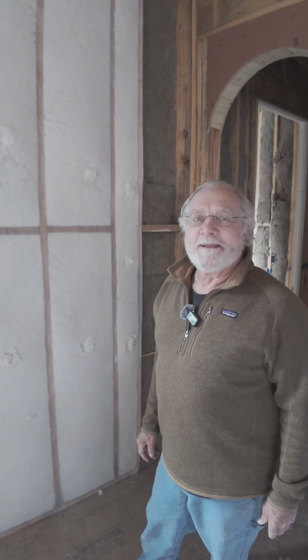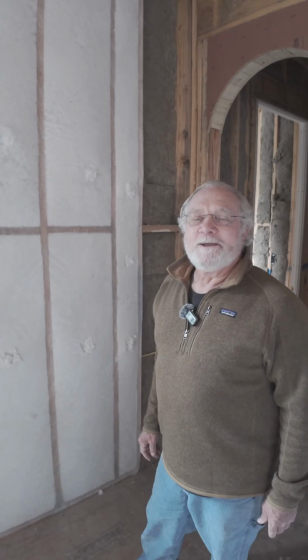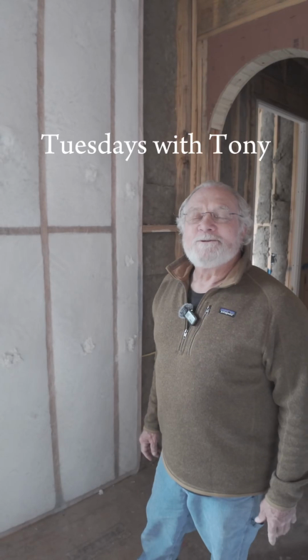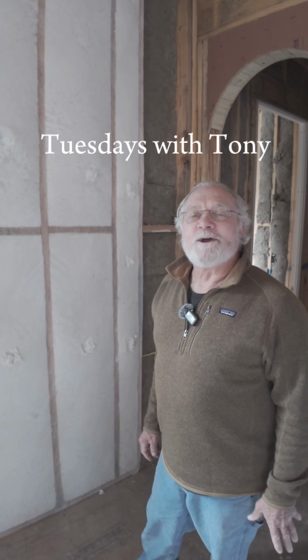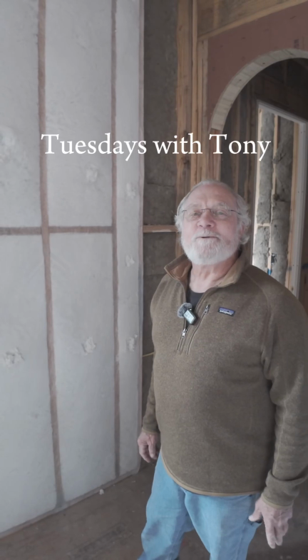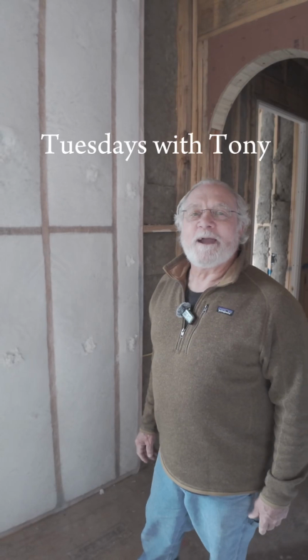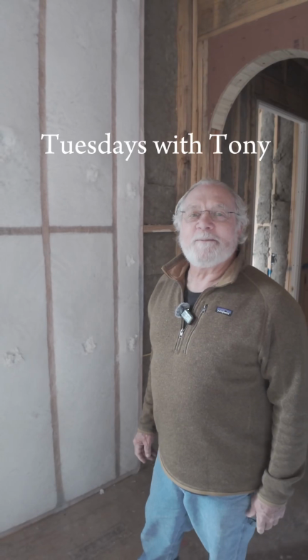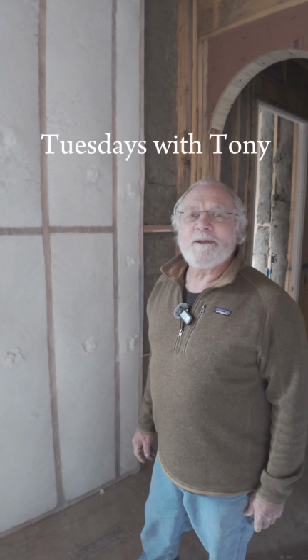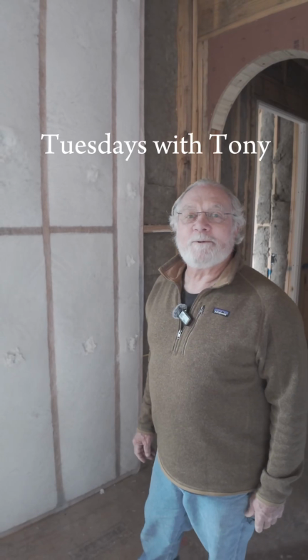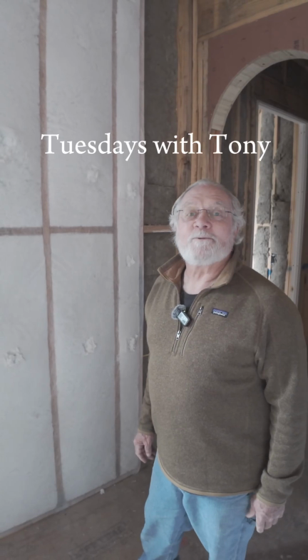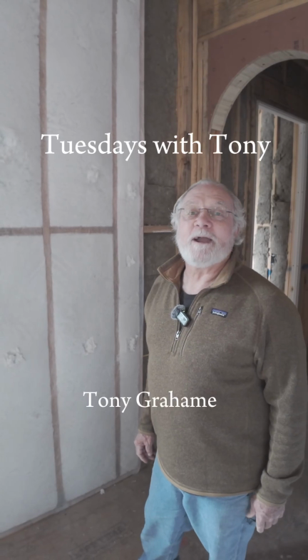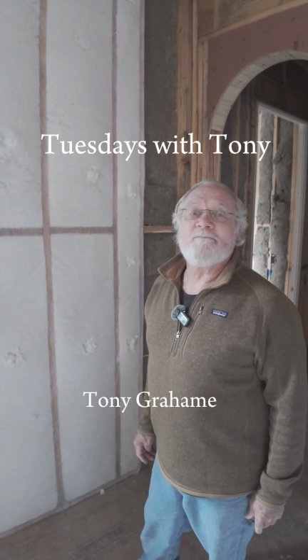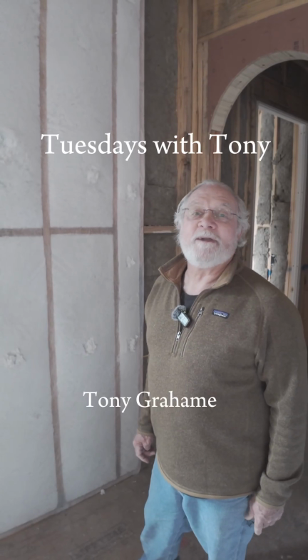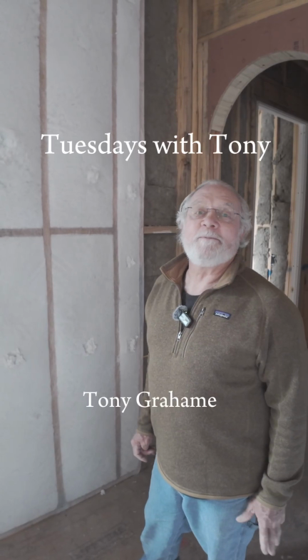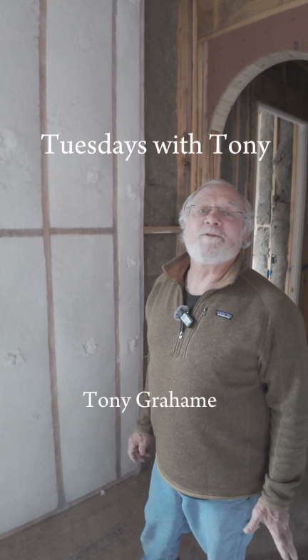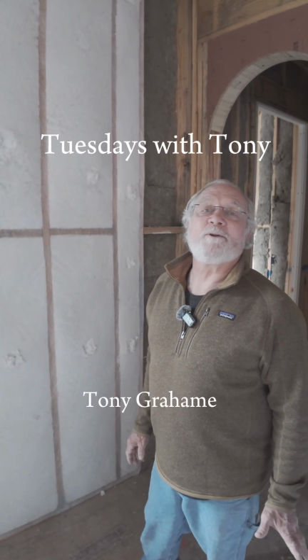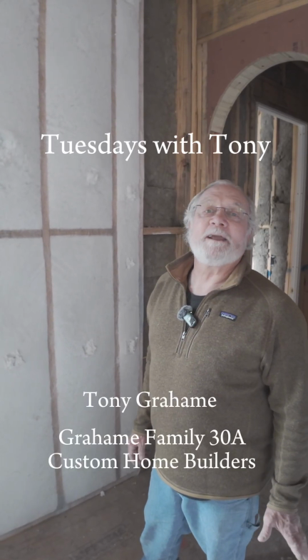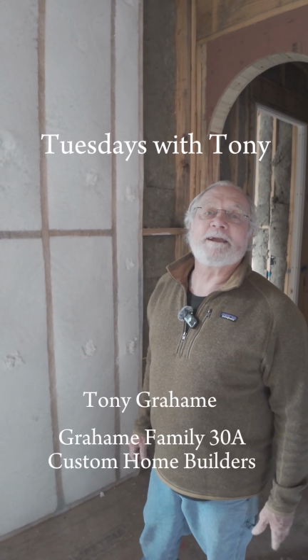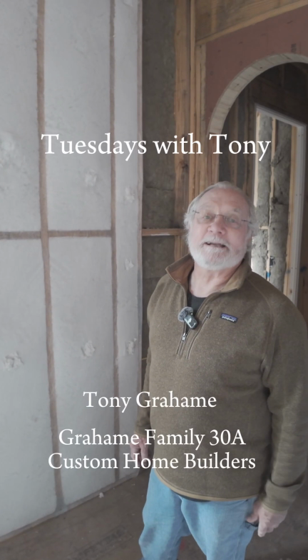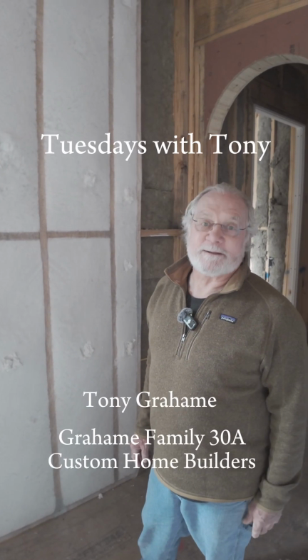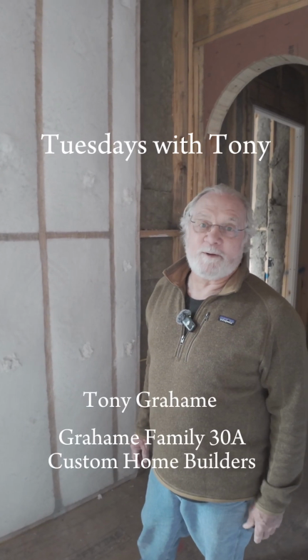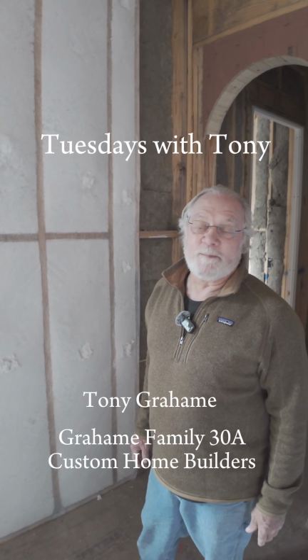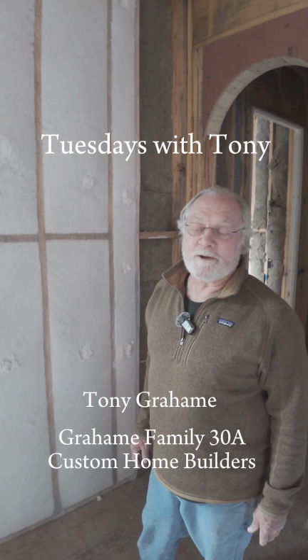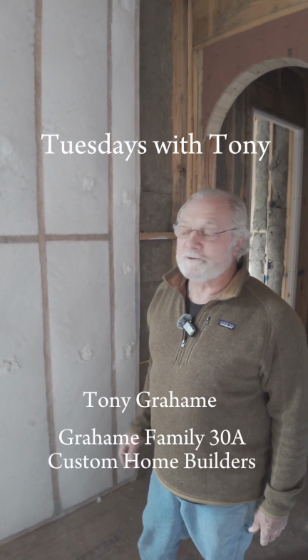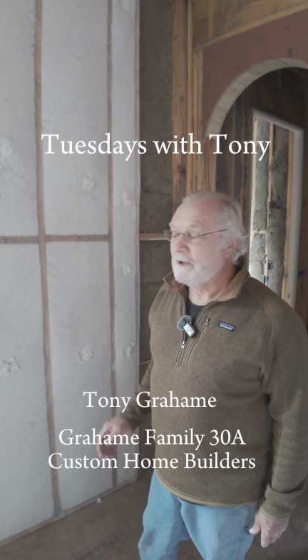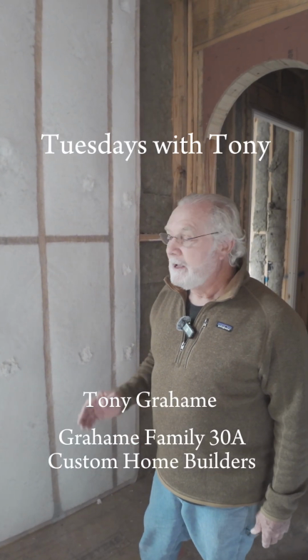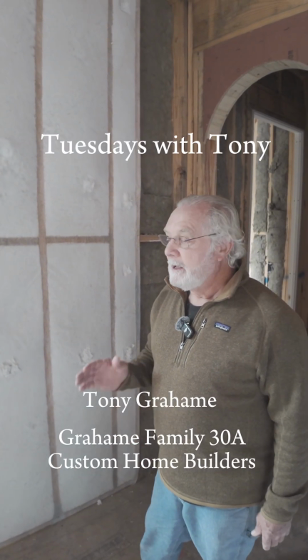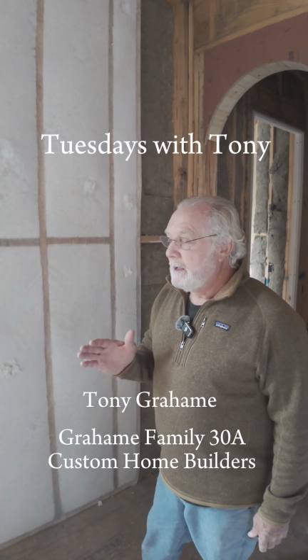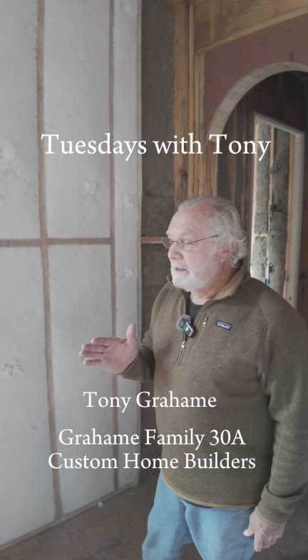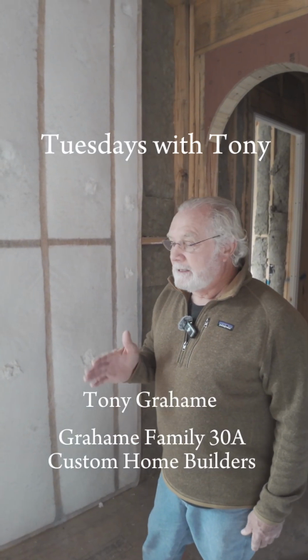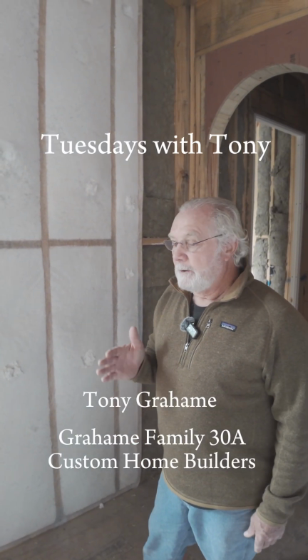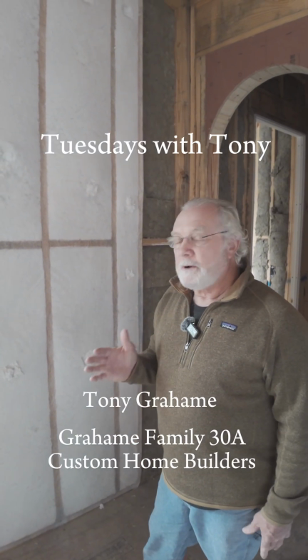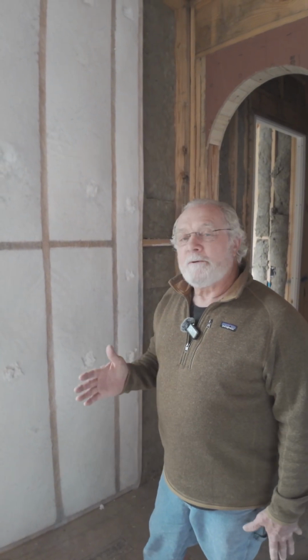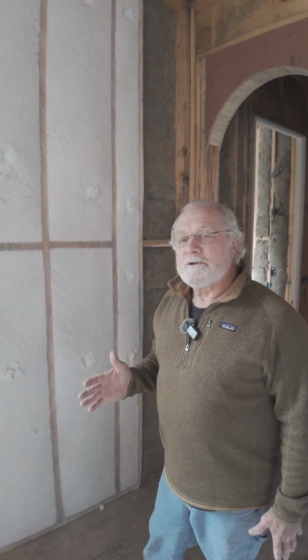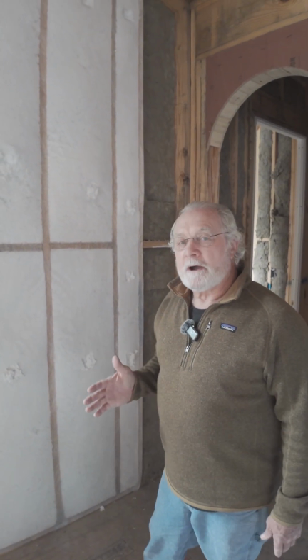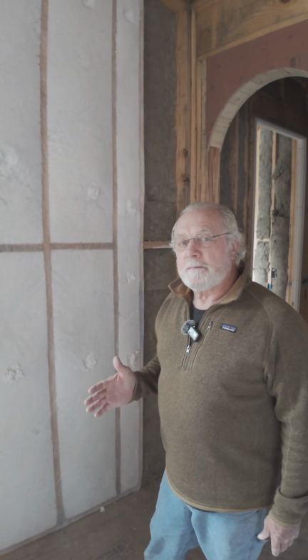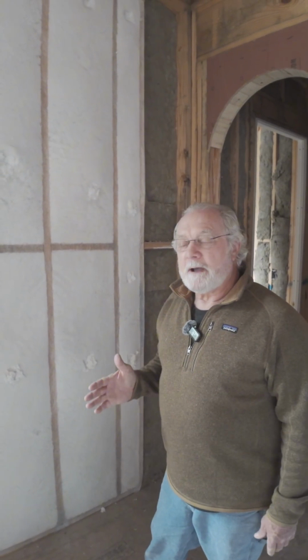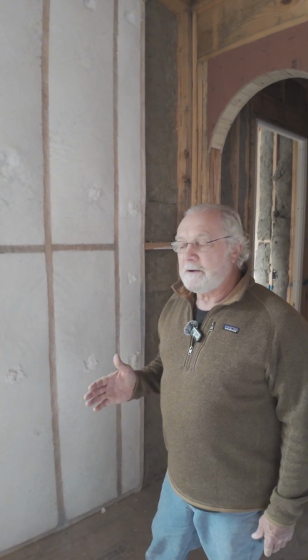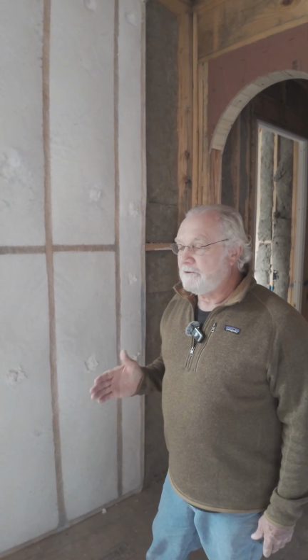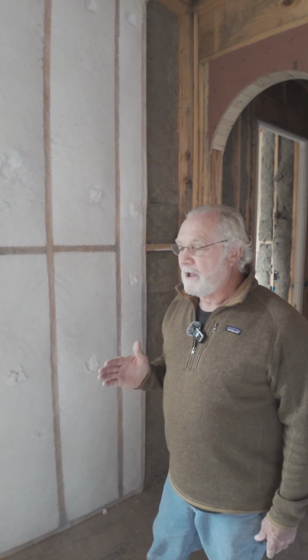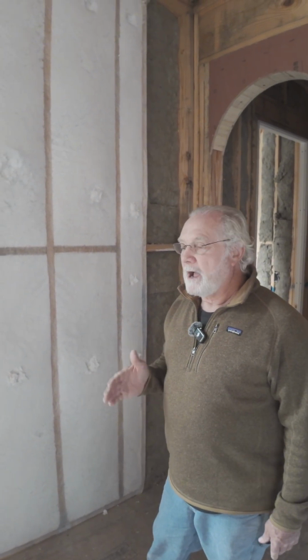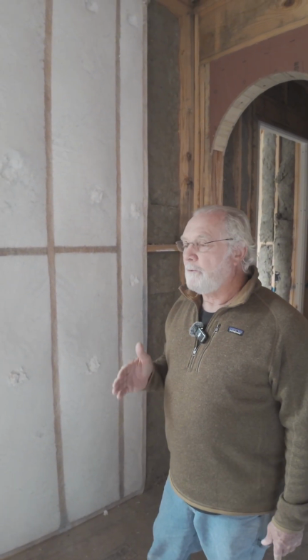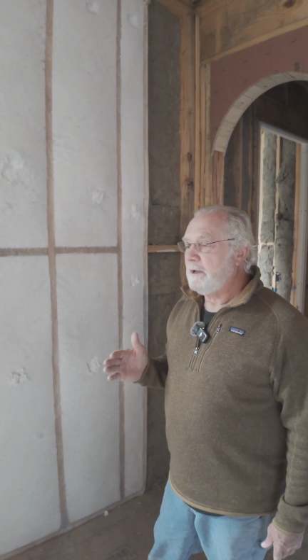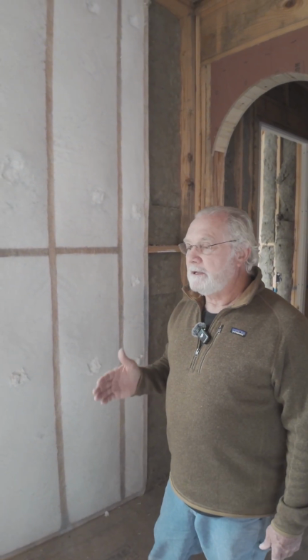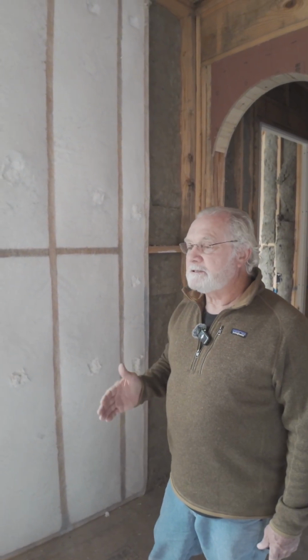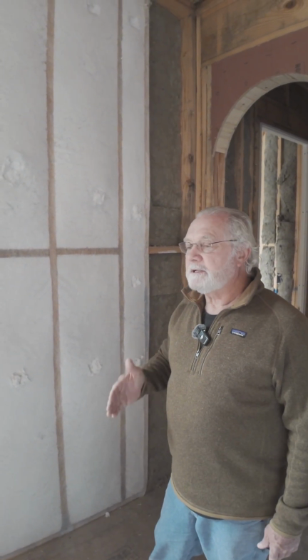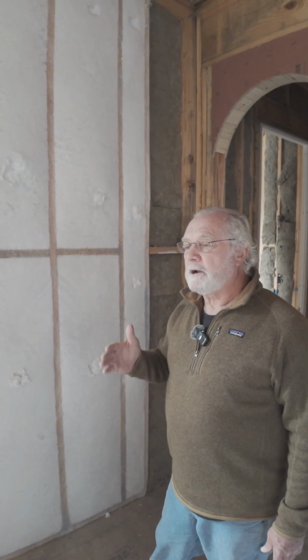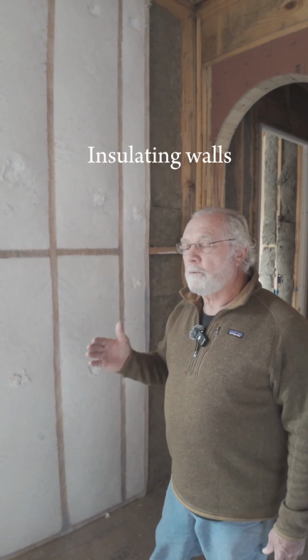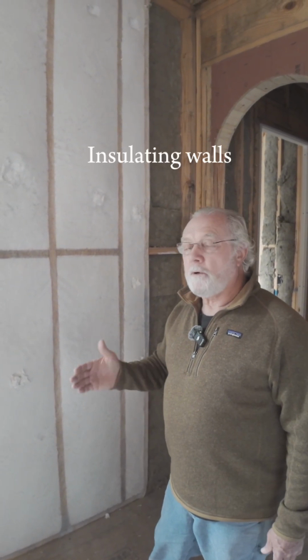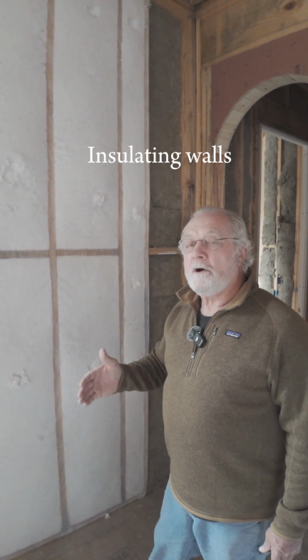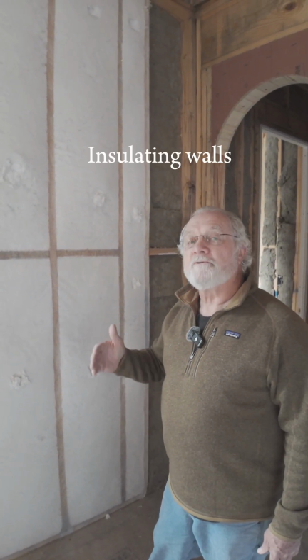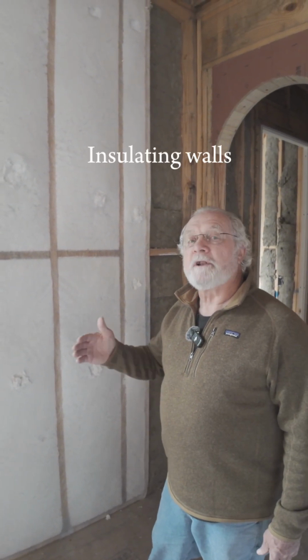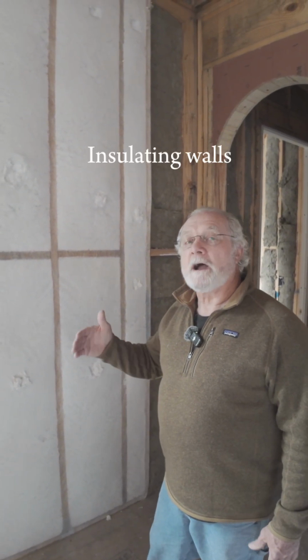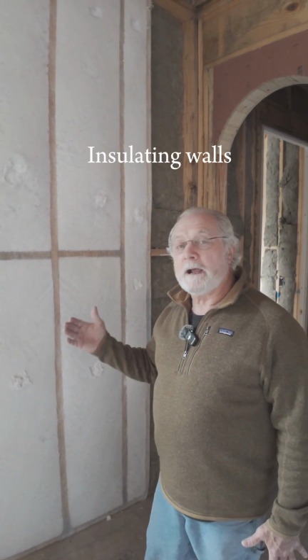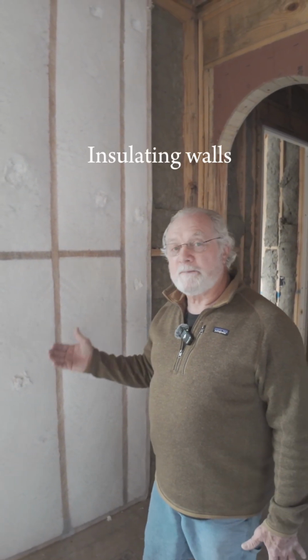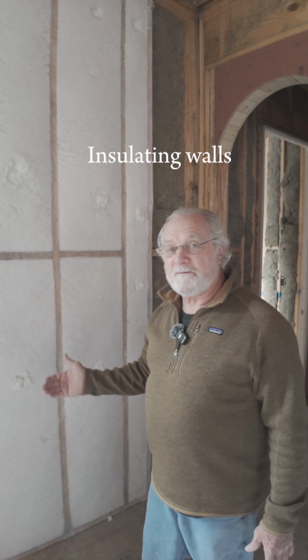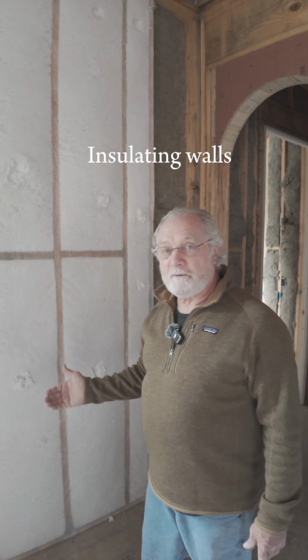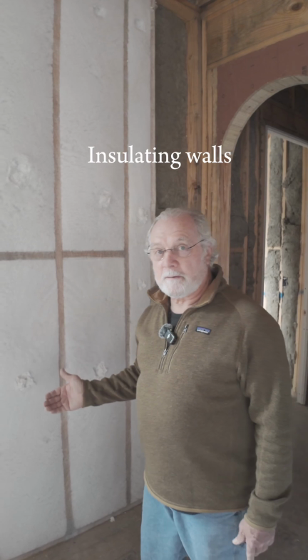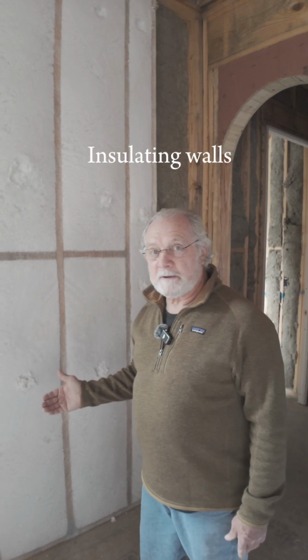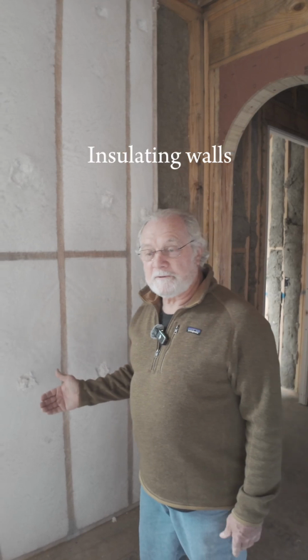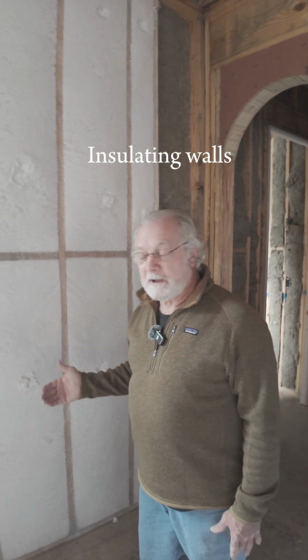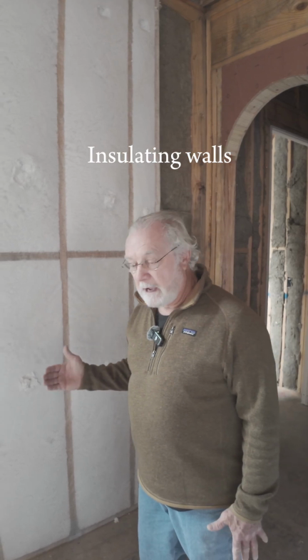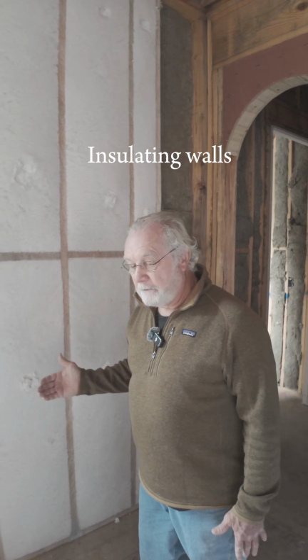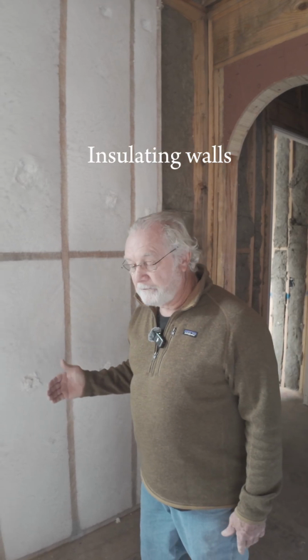Tony Graham here with Graham Family 38 Custom Home Builders. Today what I want to talk about is how we insulate our walls in a high-performance house.